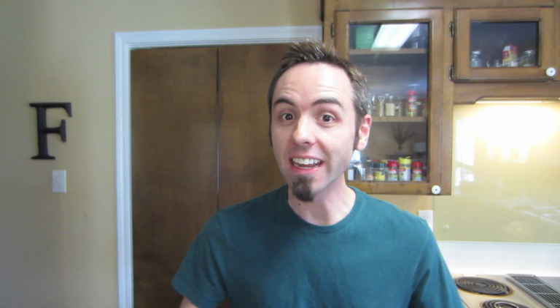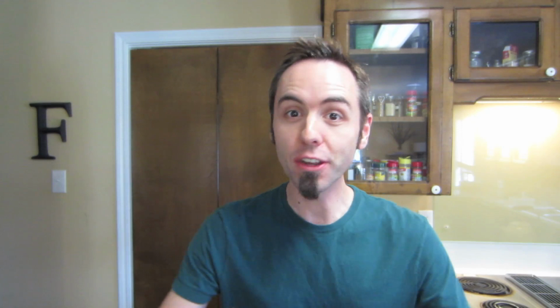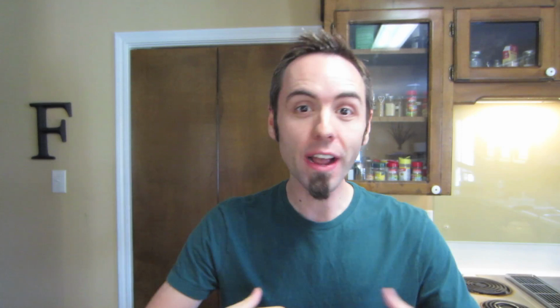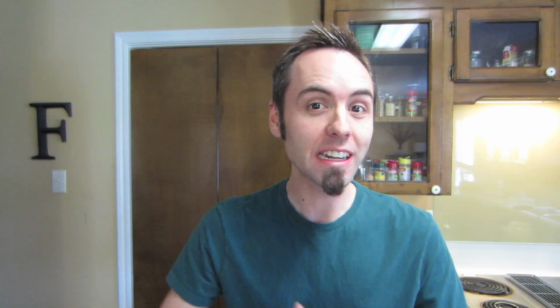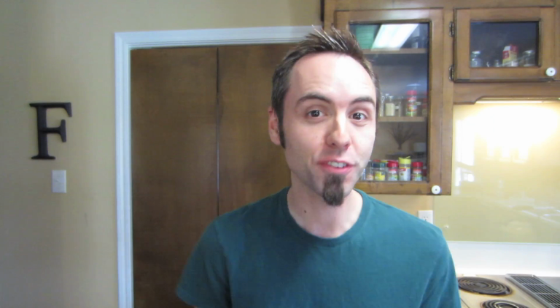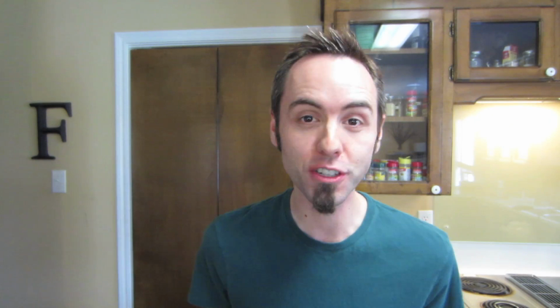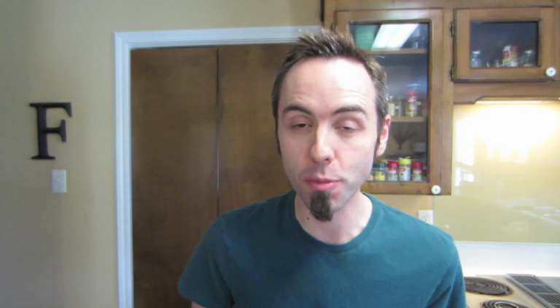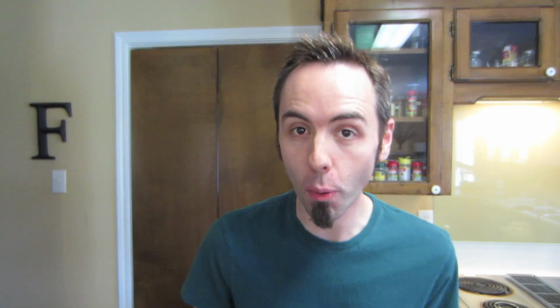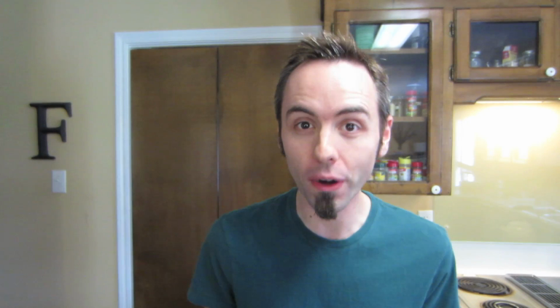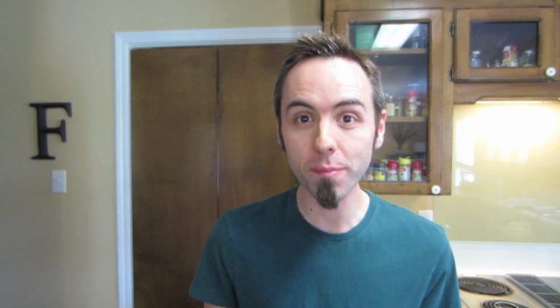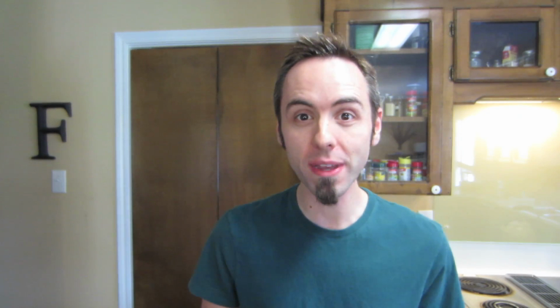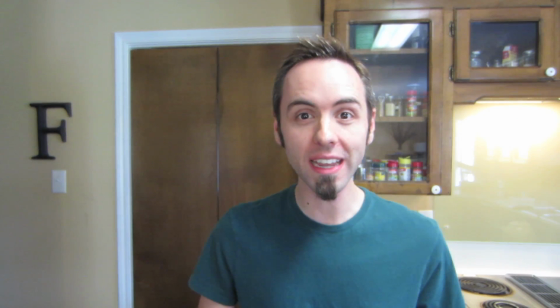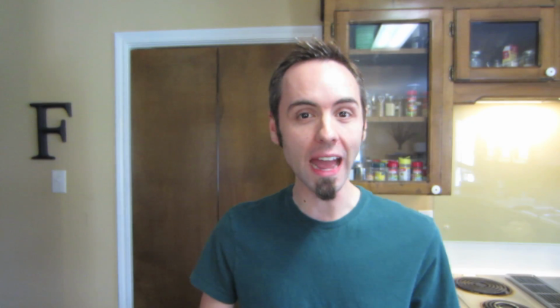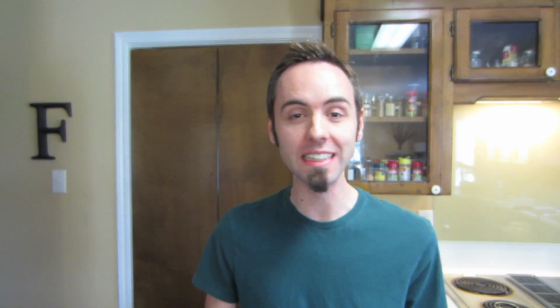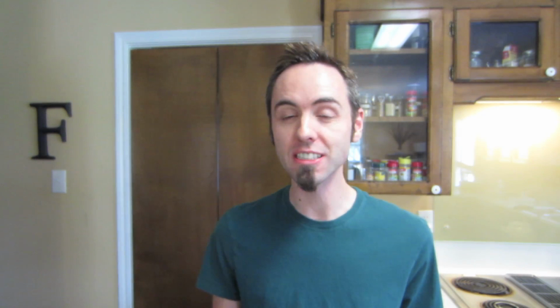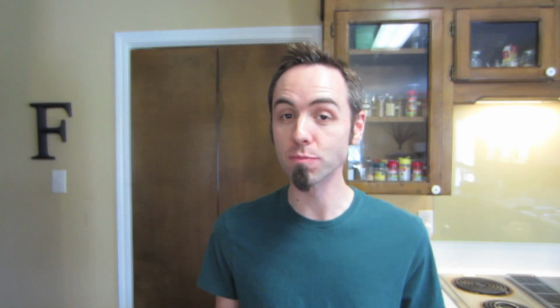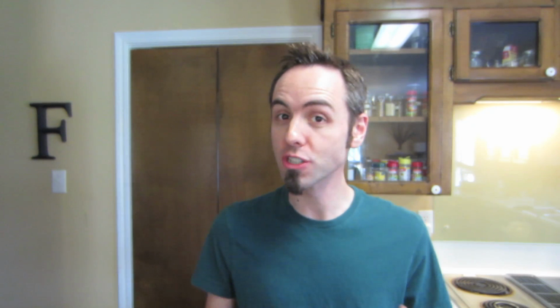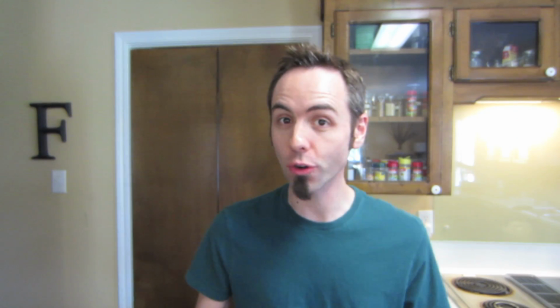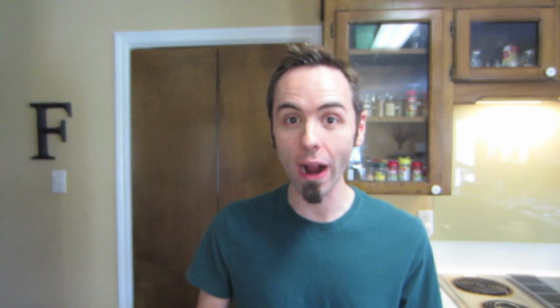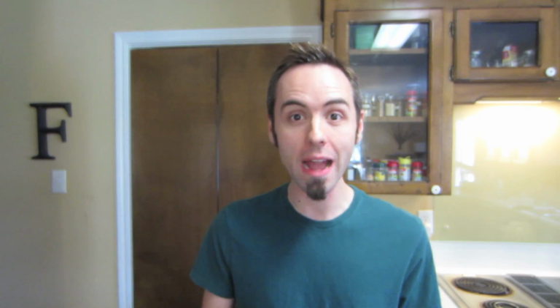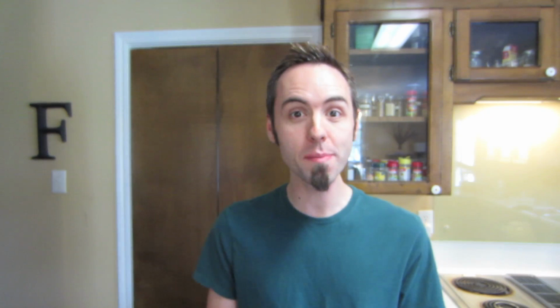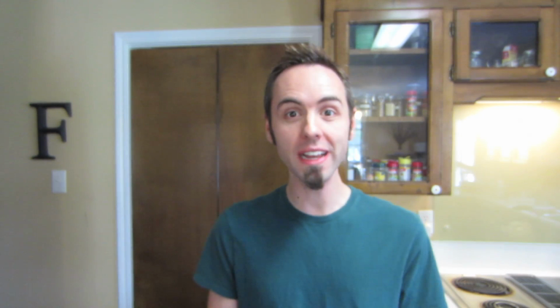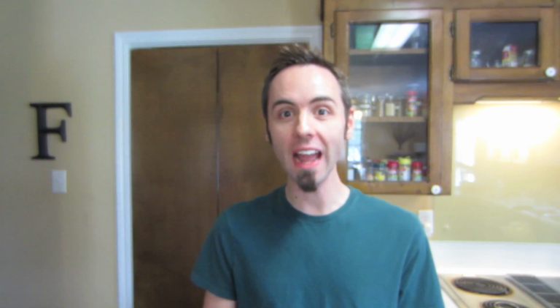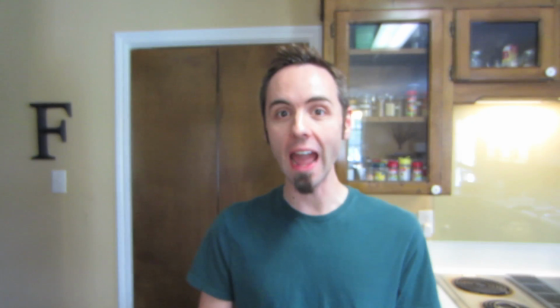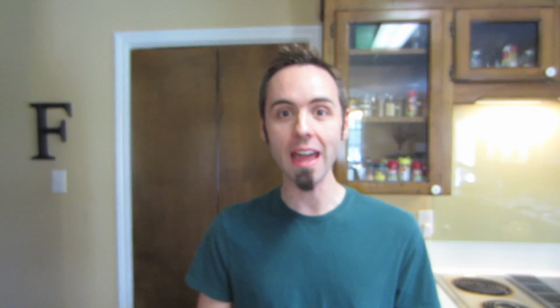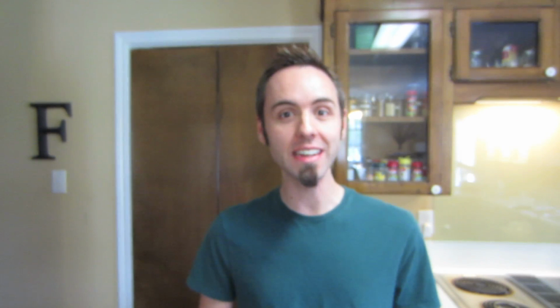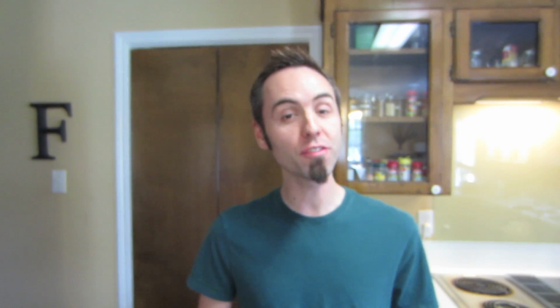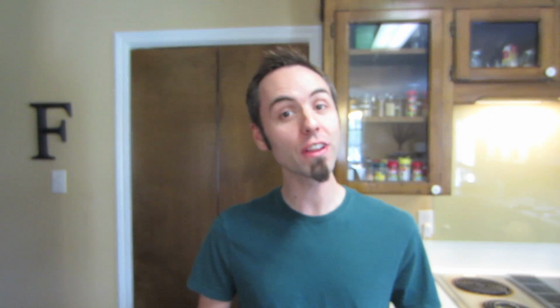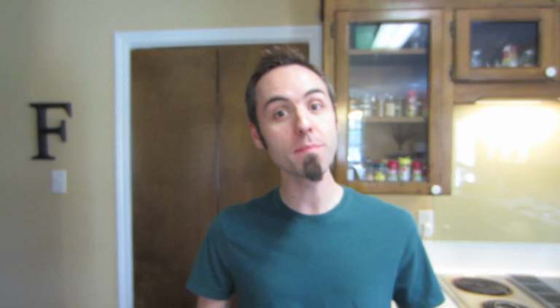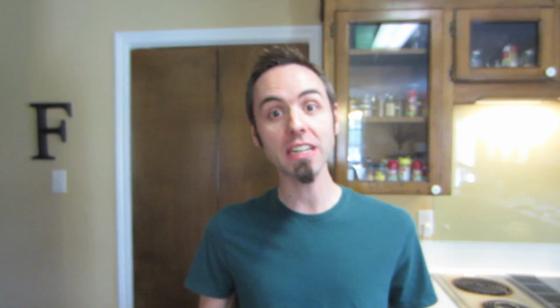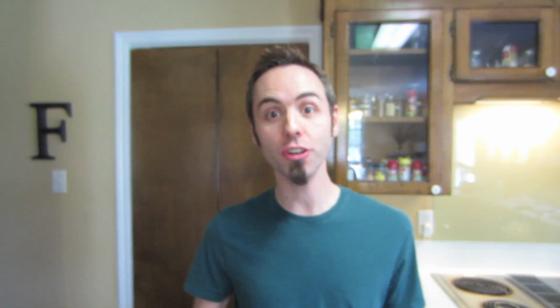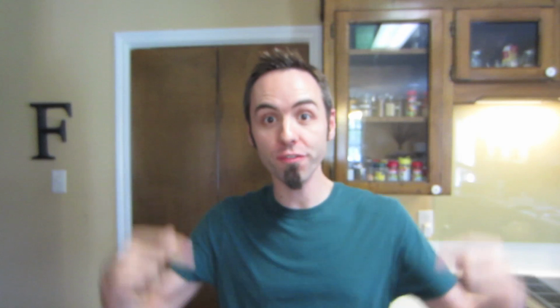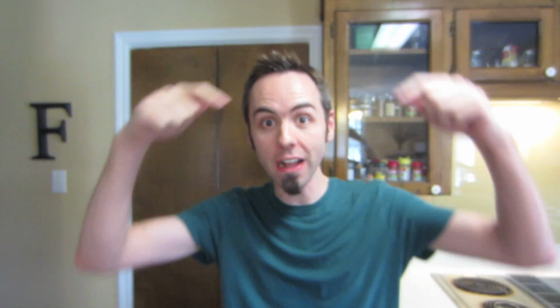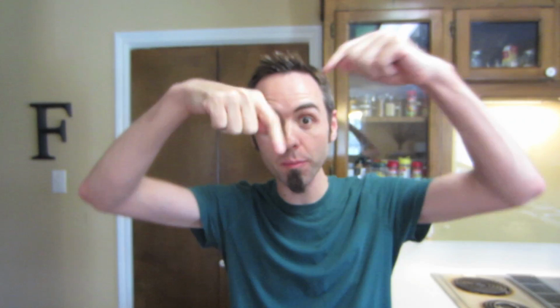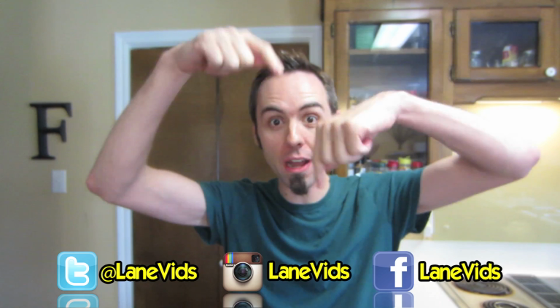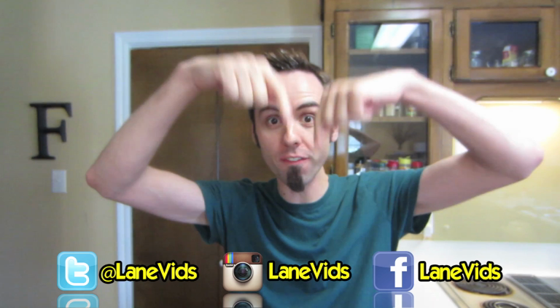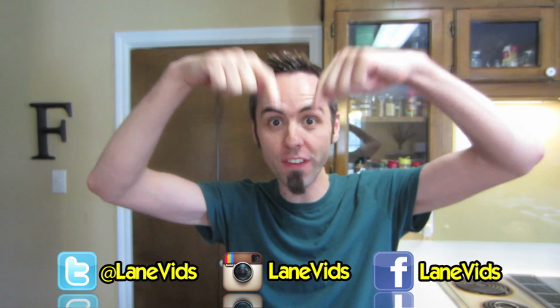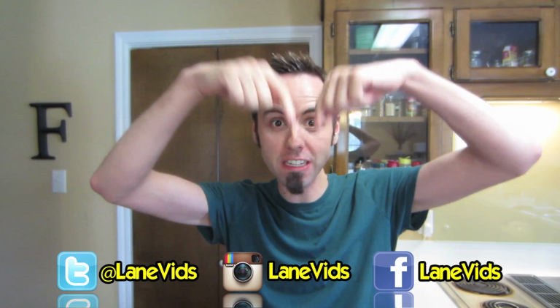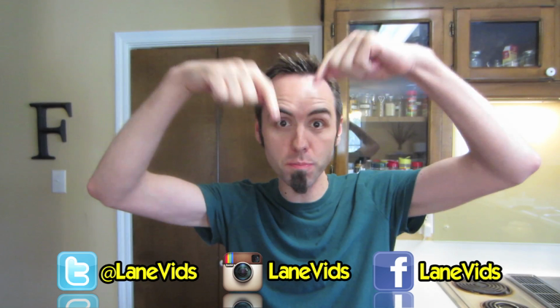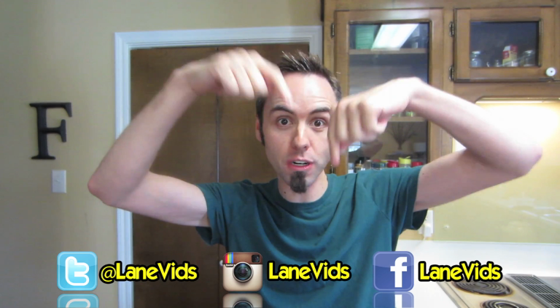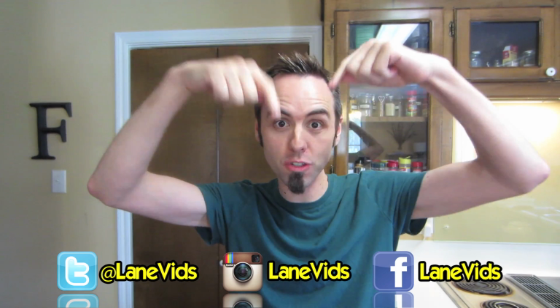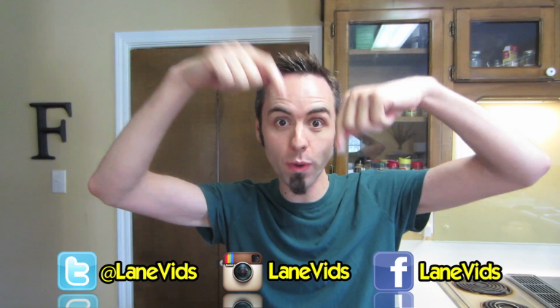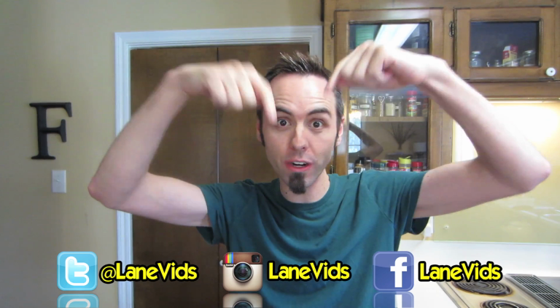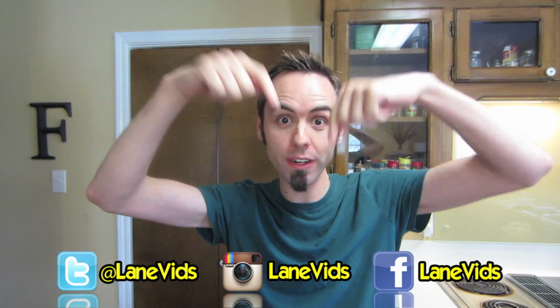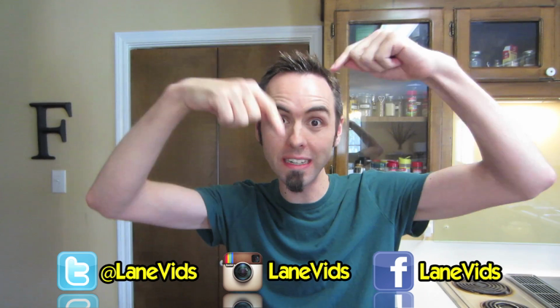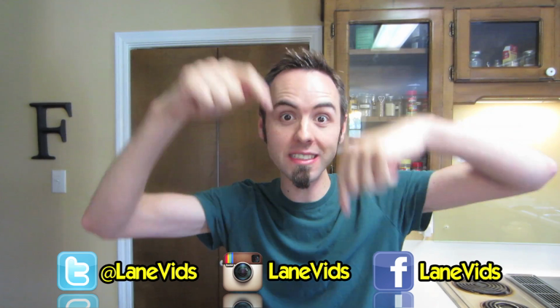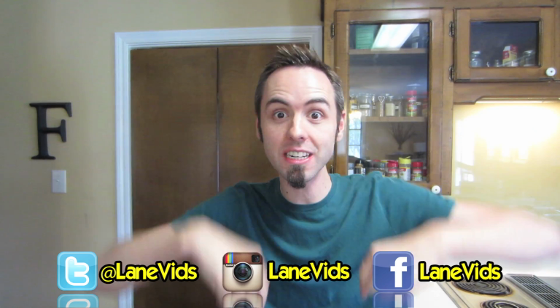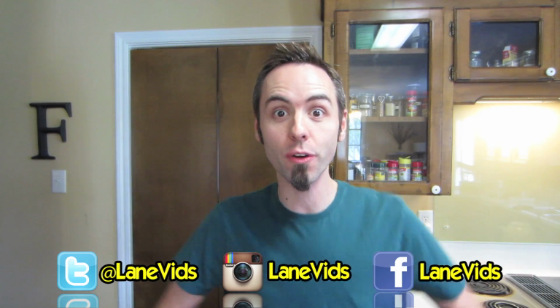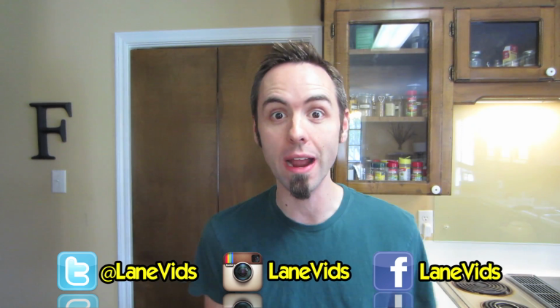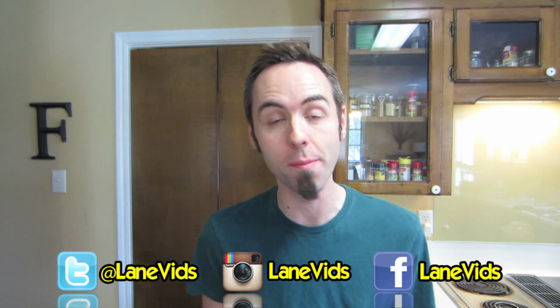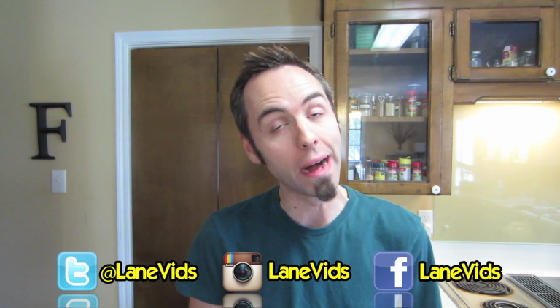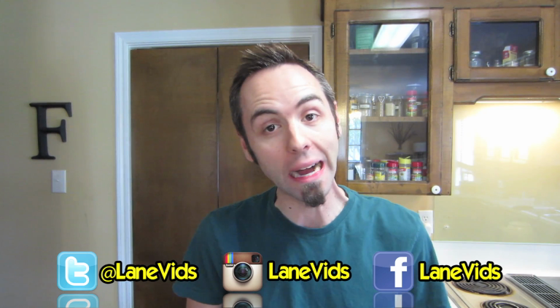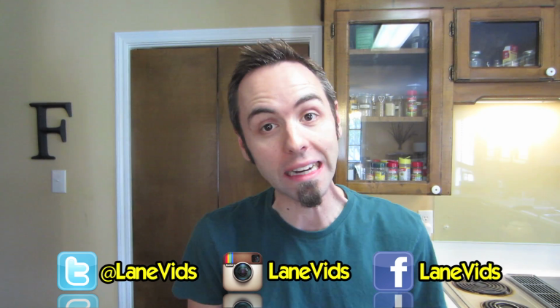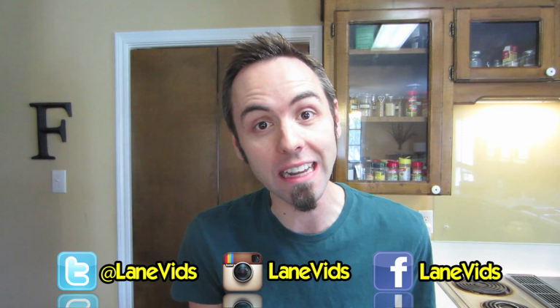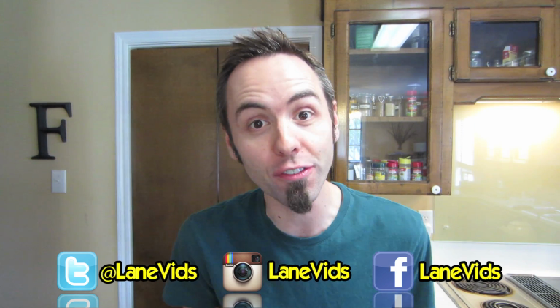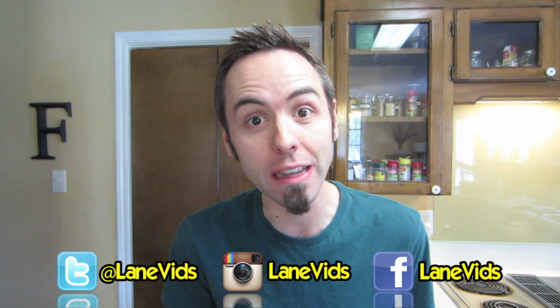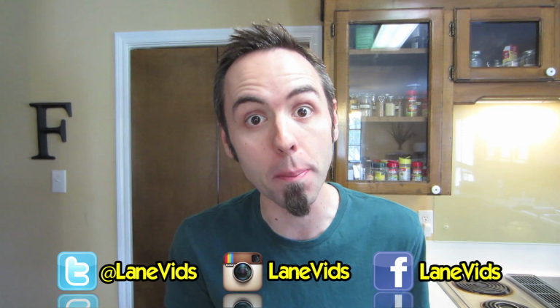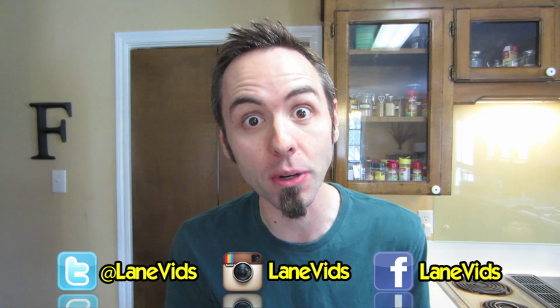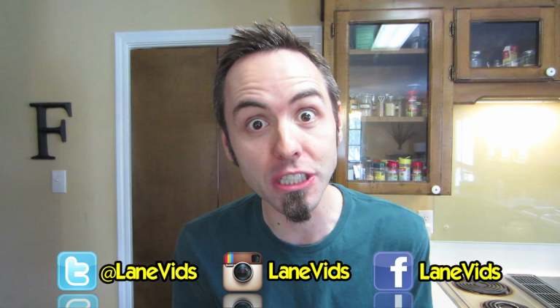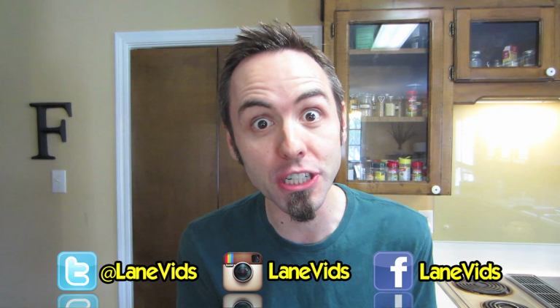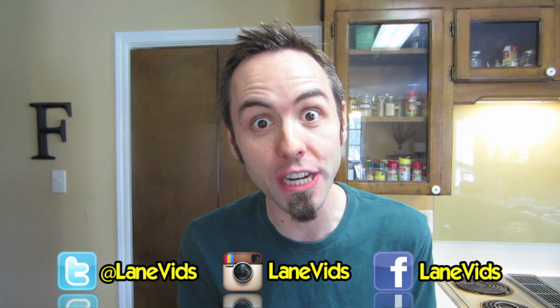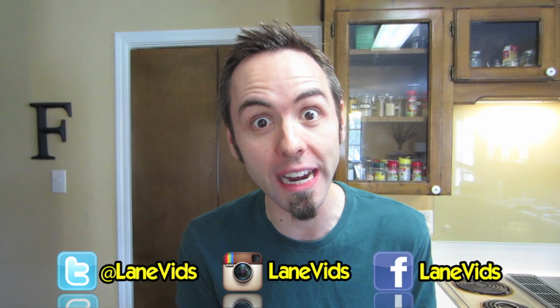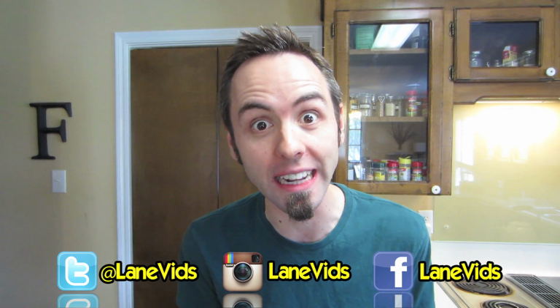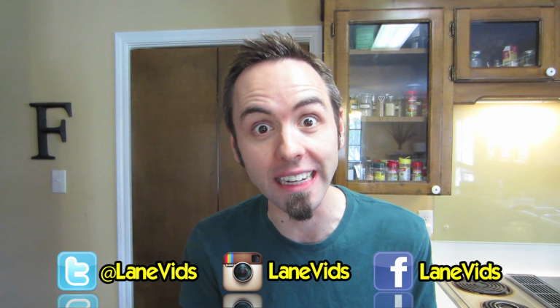Thank you guys for supporting me and subscribing, and definitely make sure to follow me on Facebook, Twitter, and Instagram. I'd definitely appreciate it.